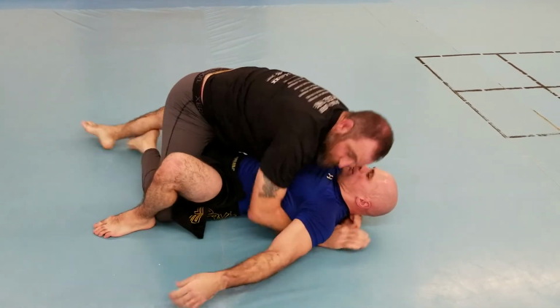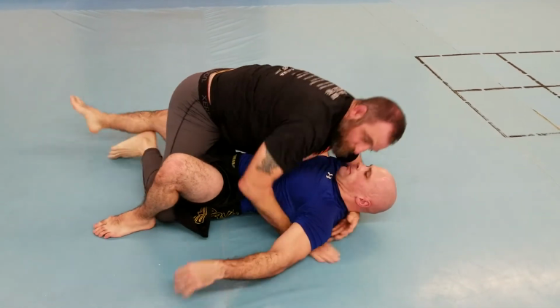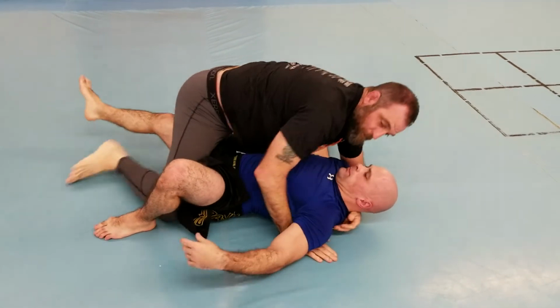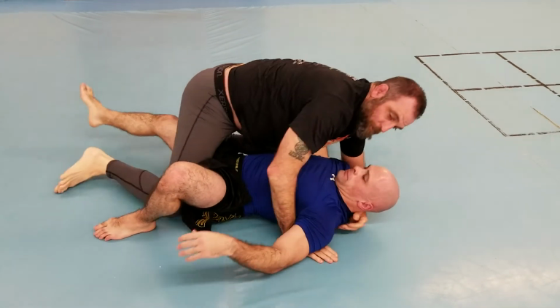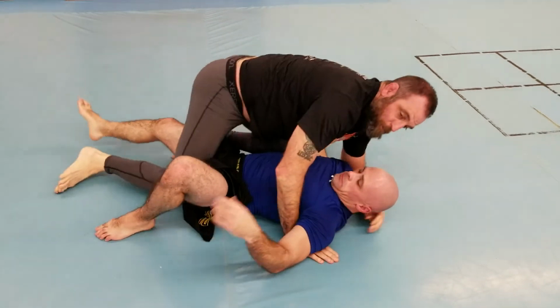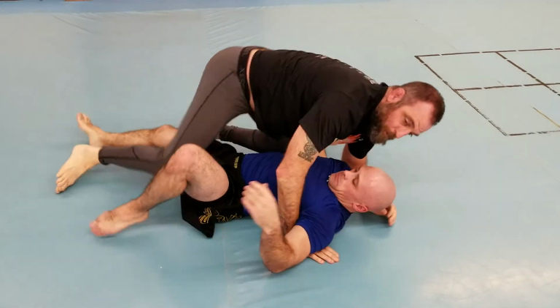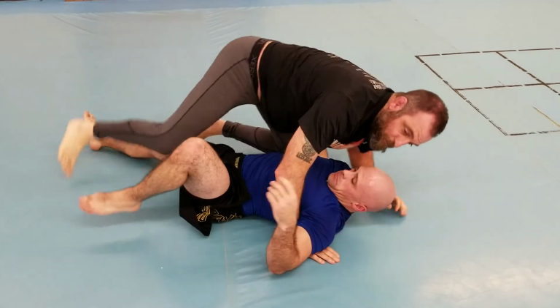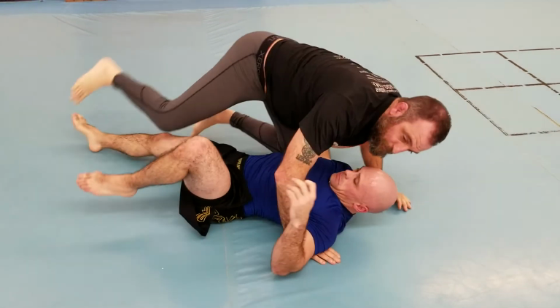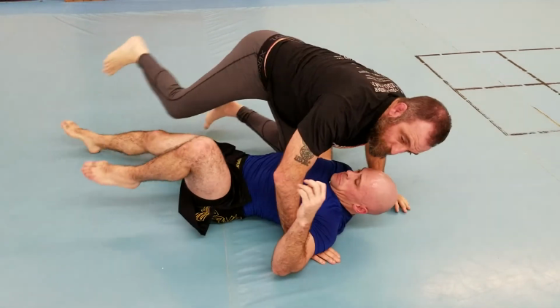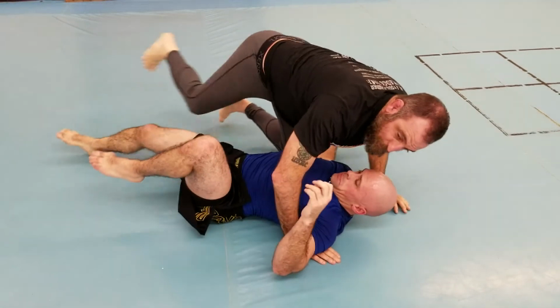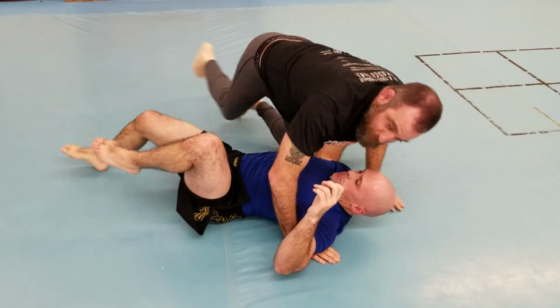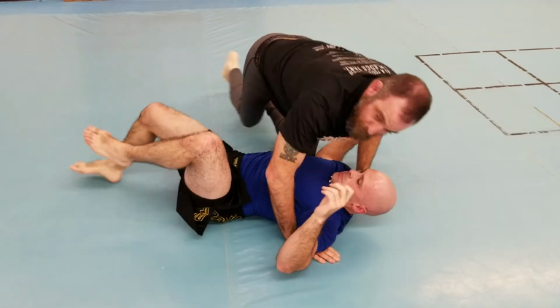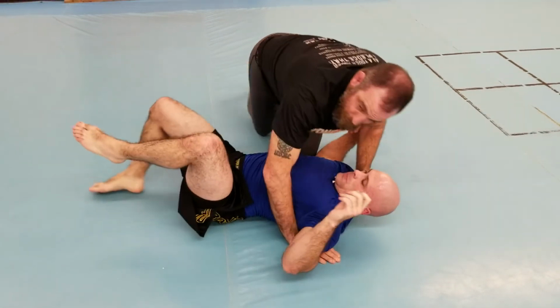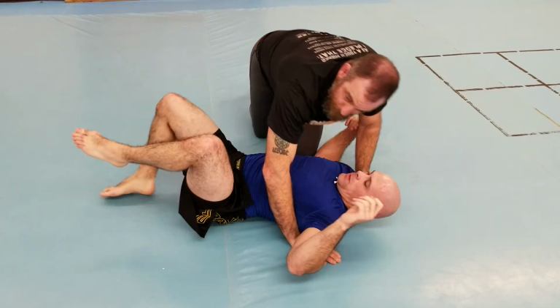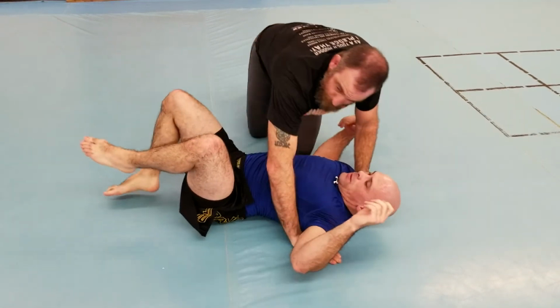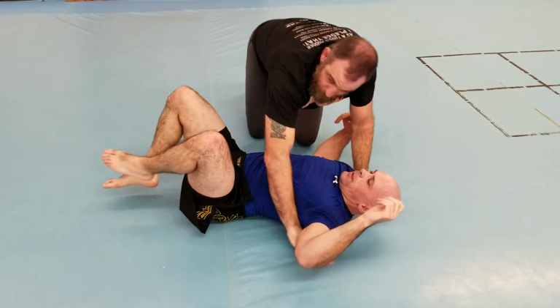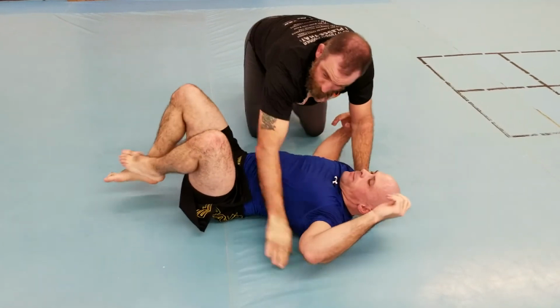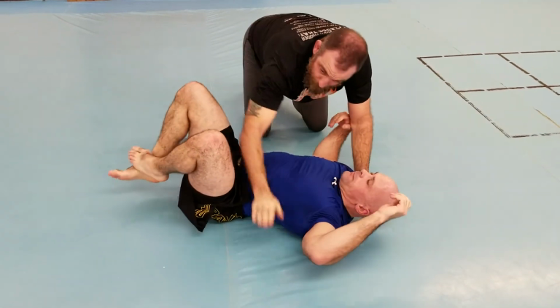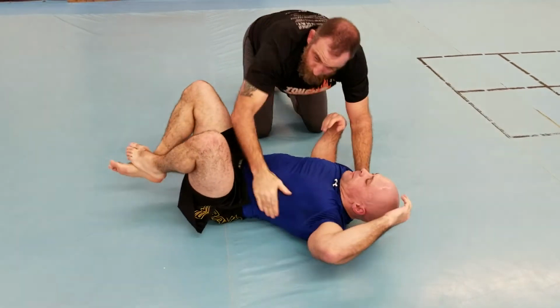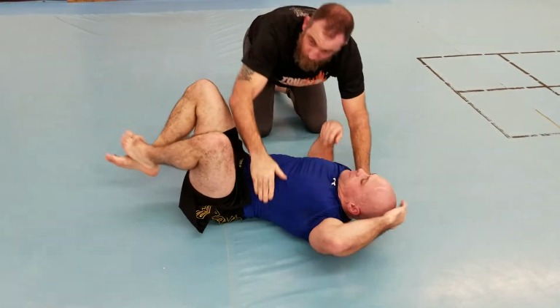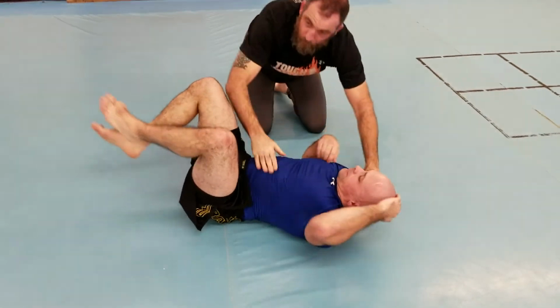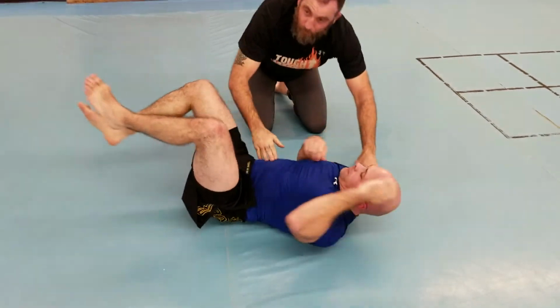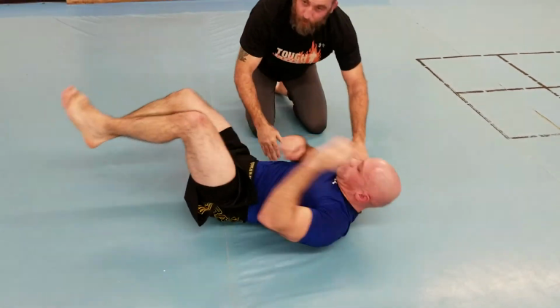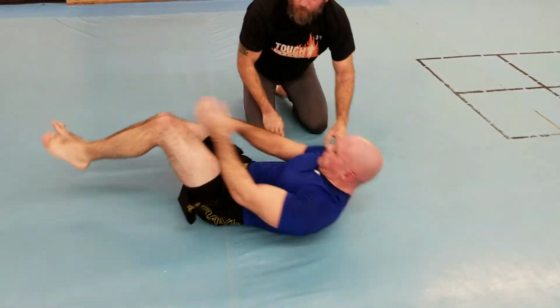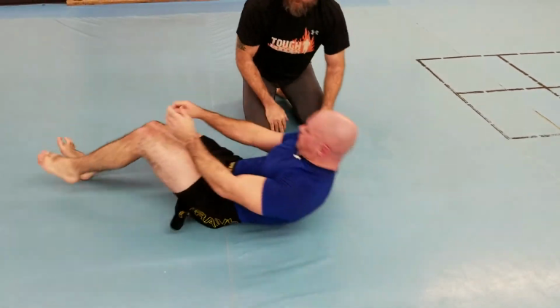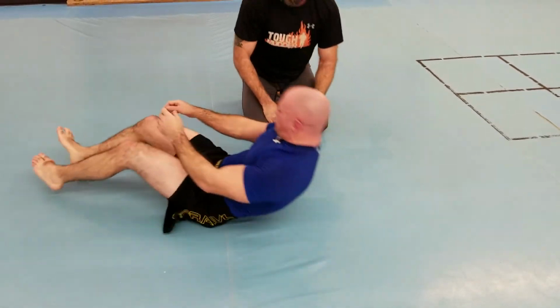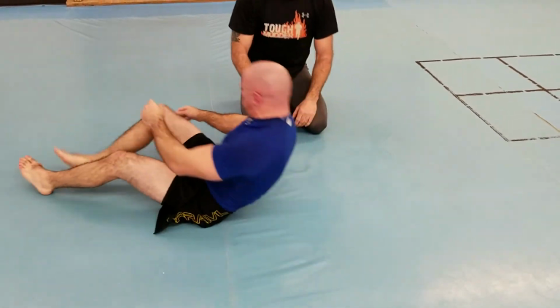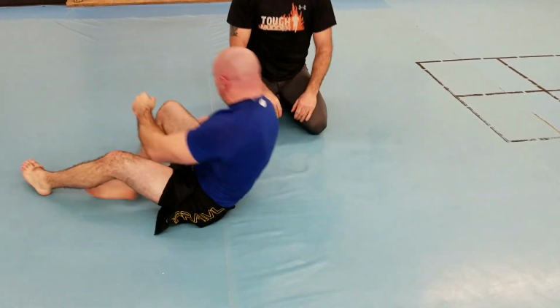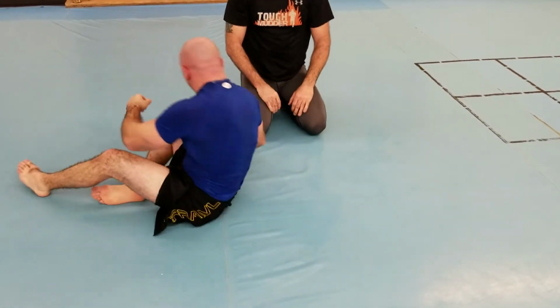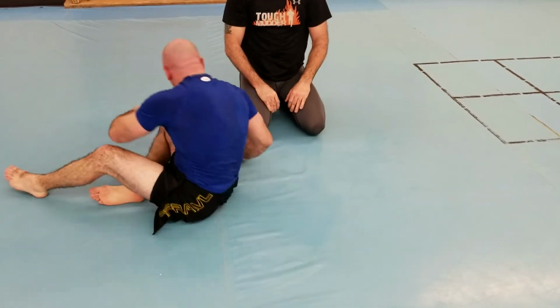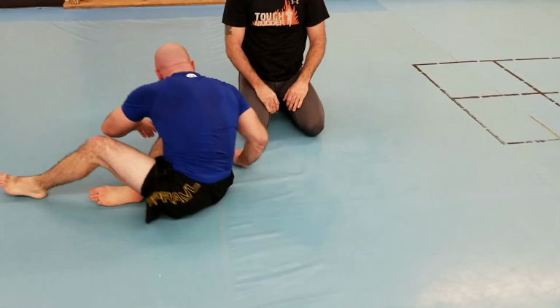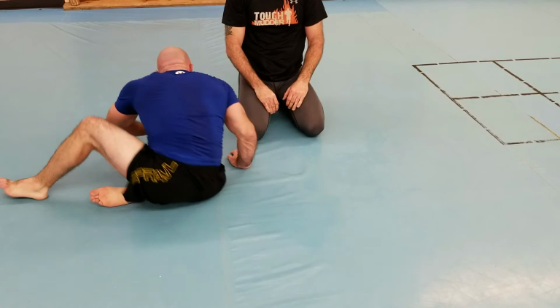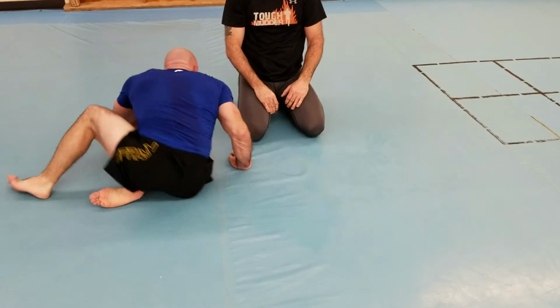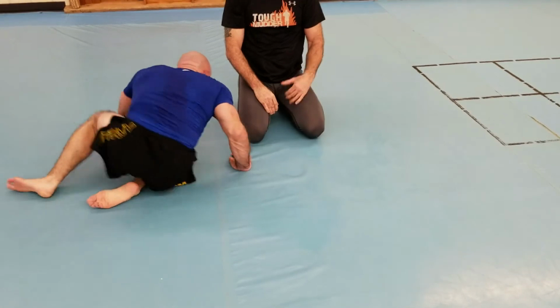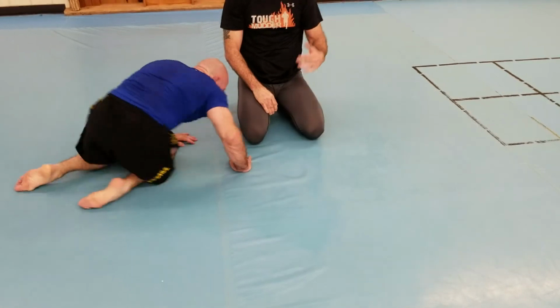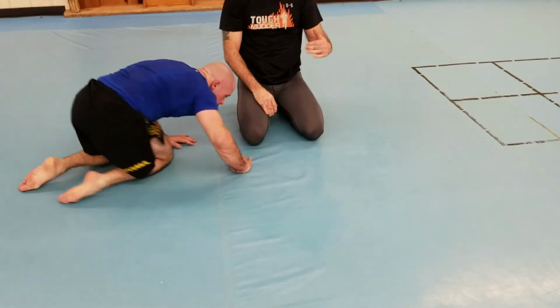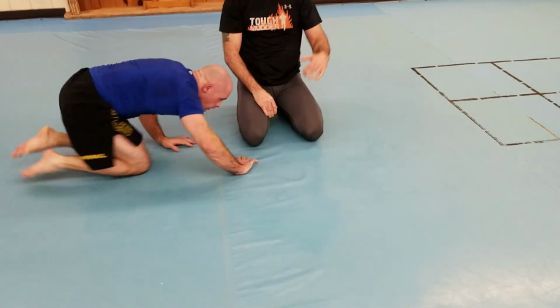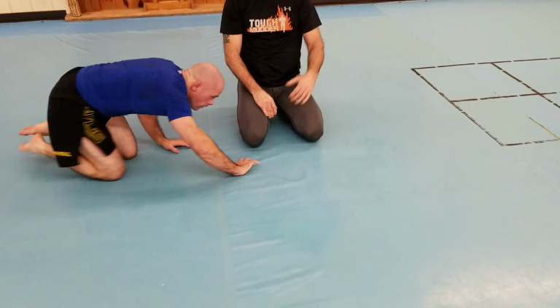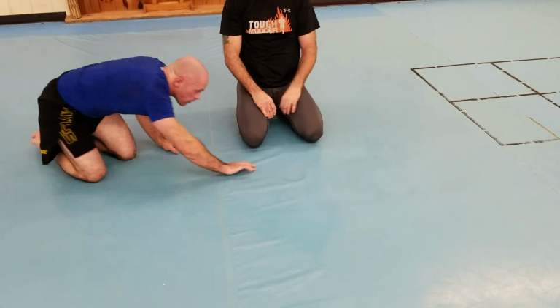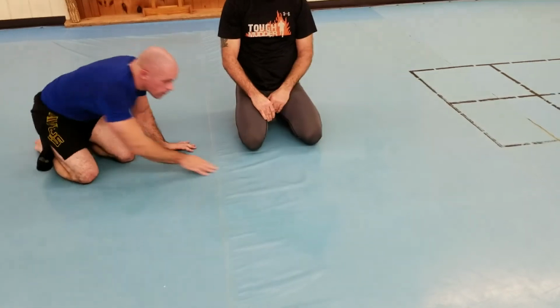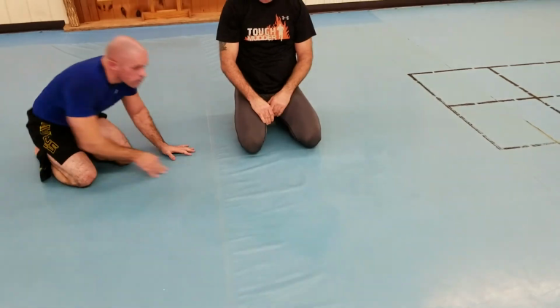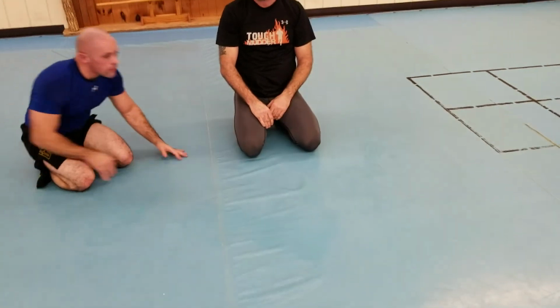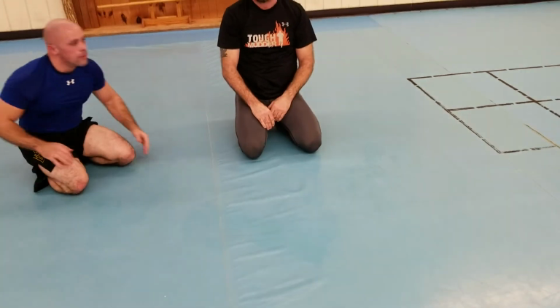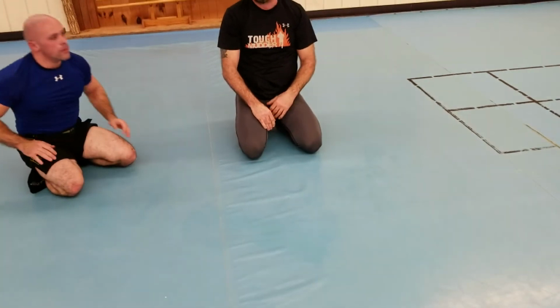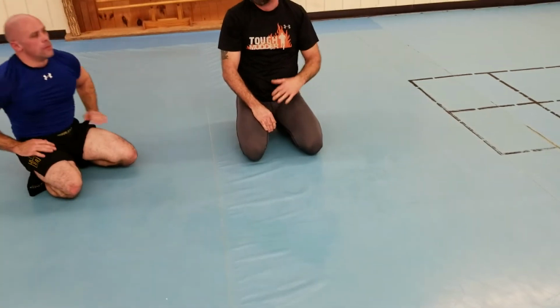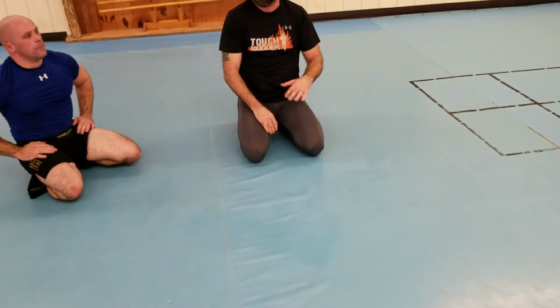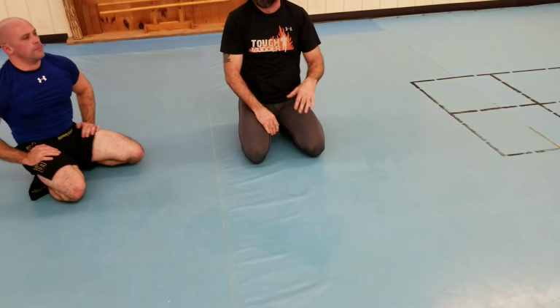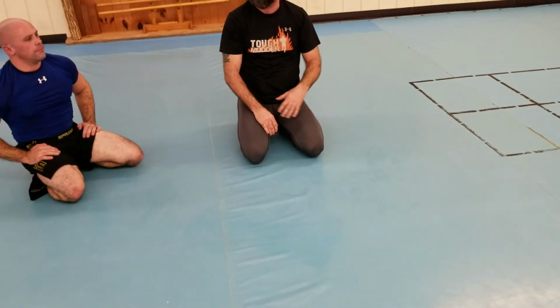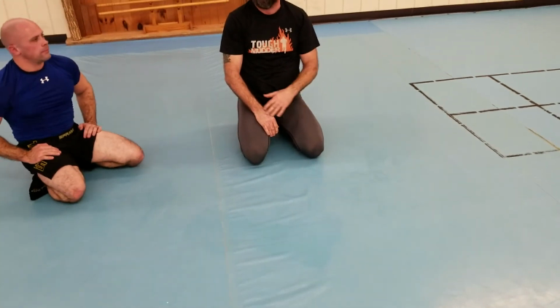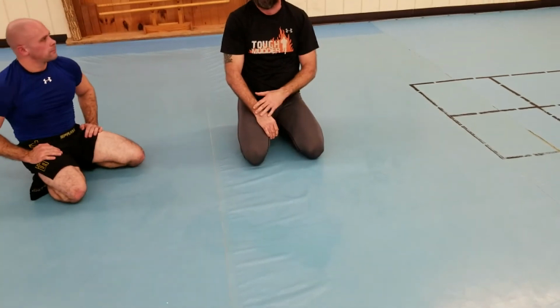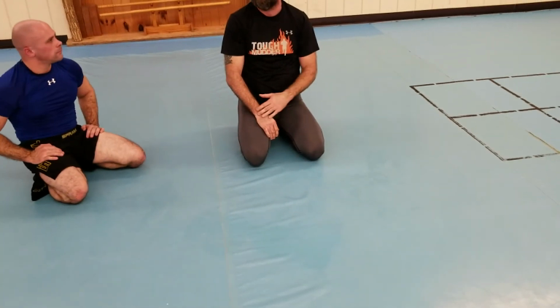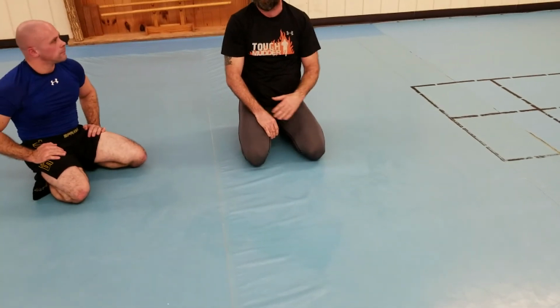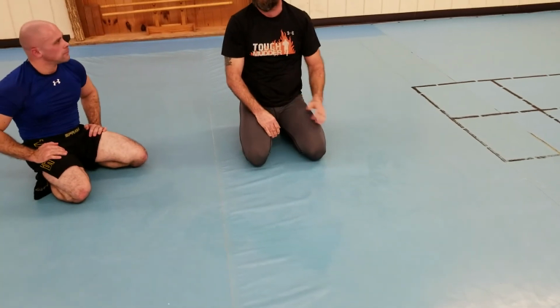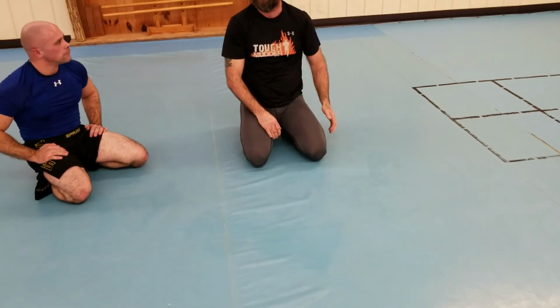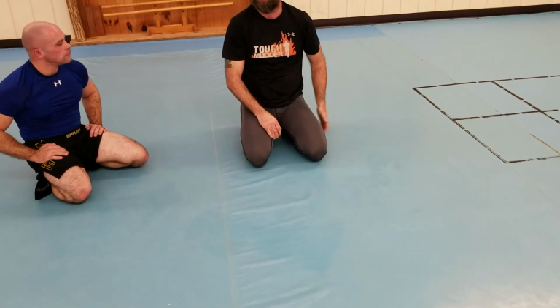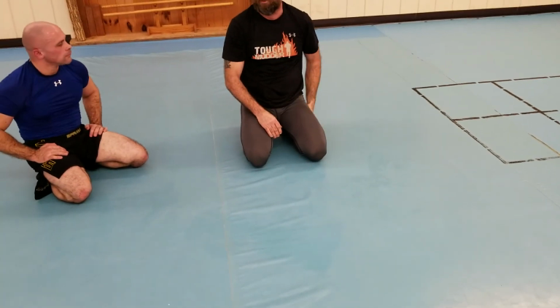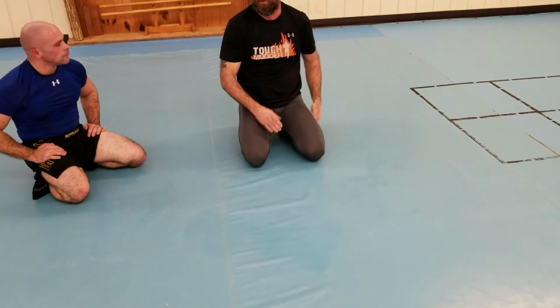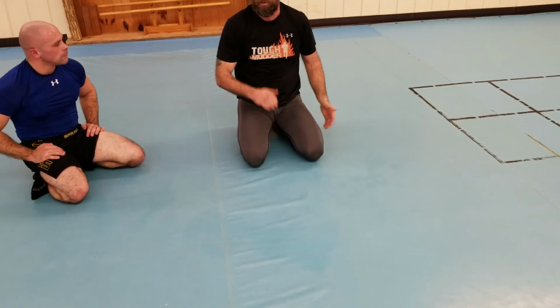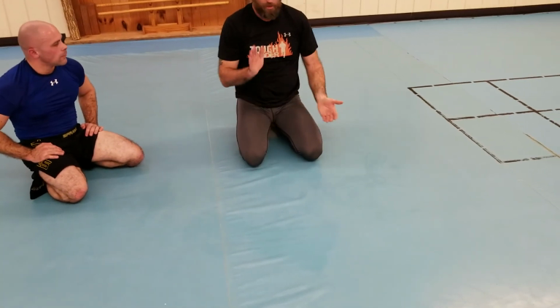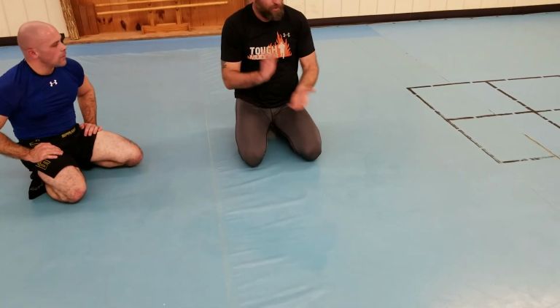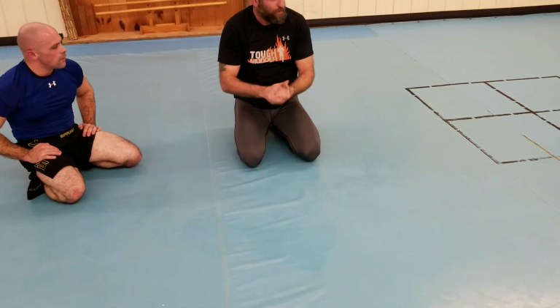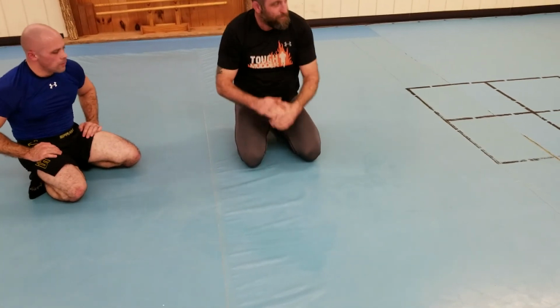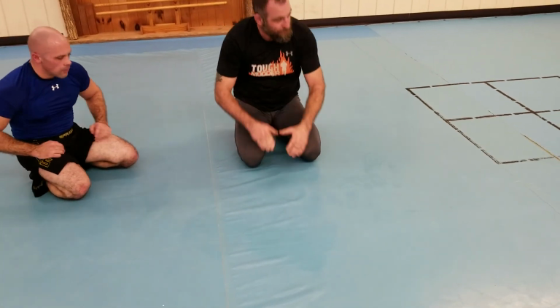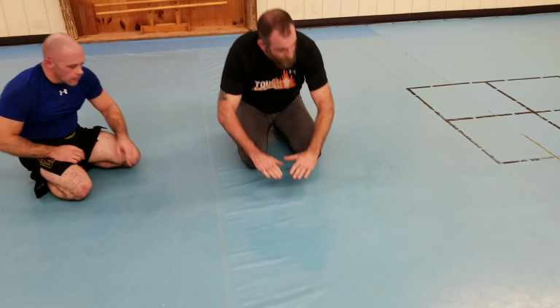Then we're going to switch. Simple squeeze. Let's go.